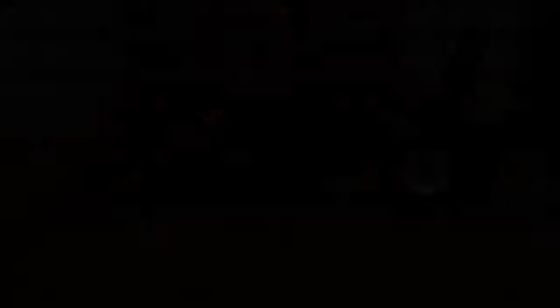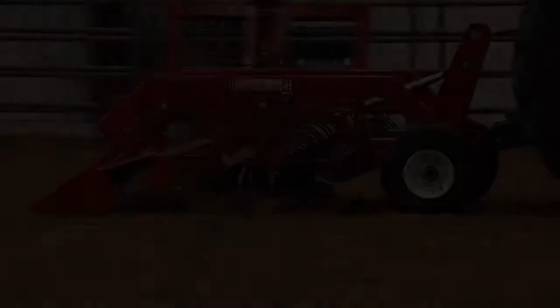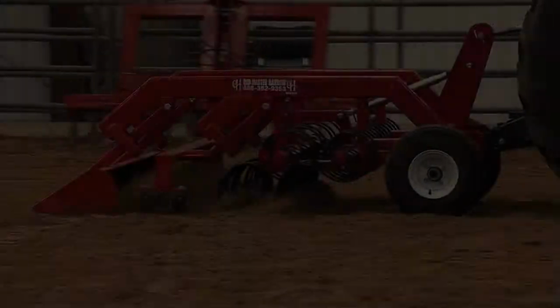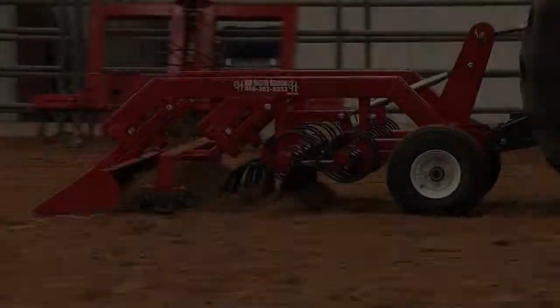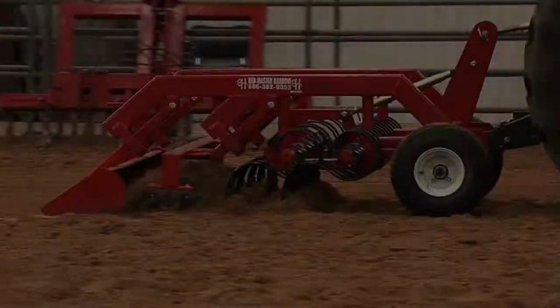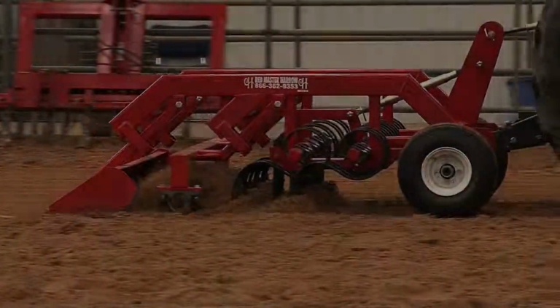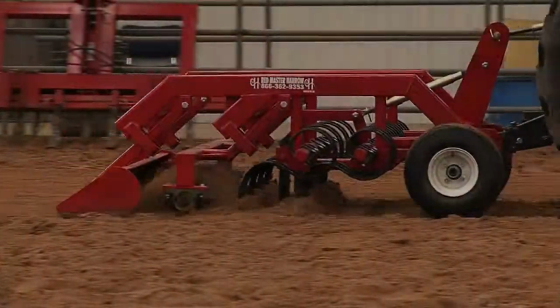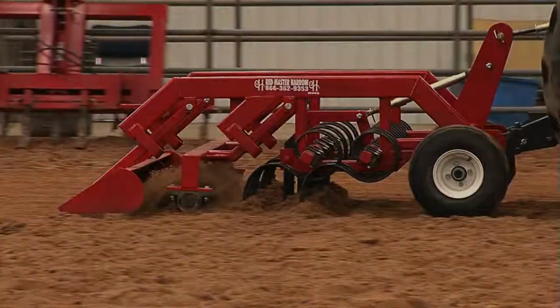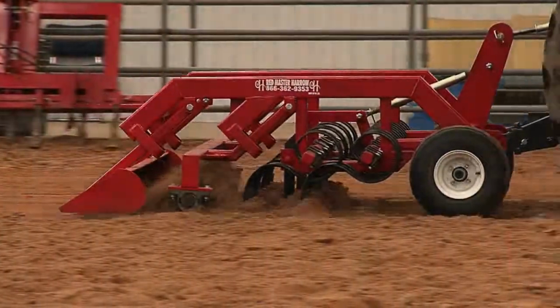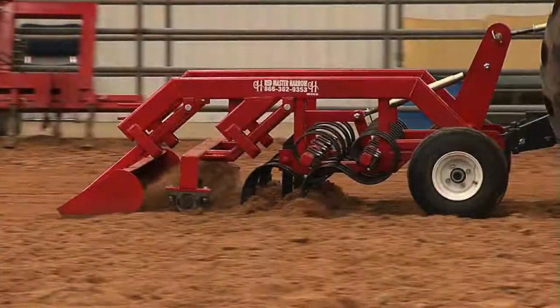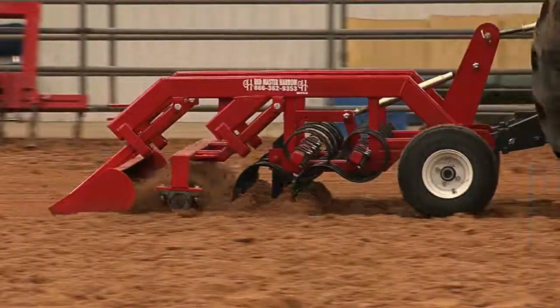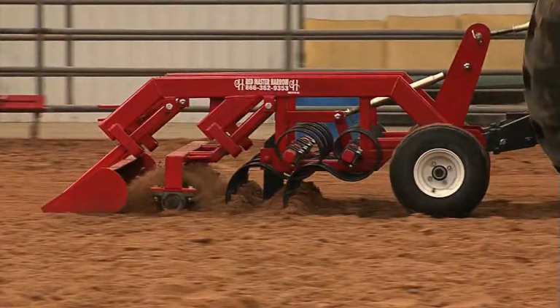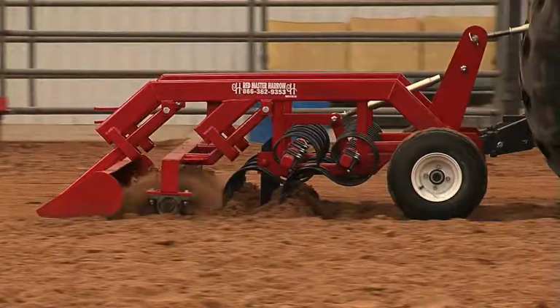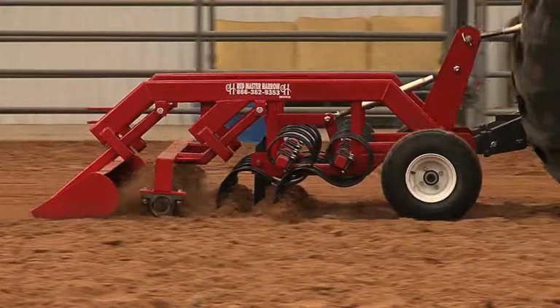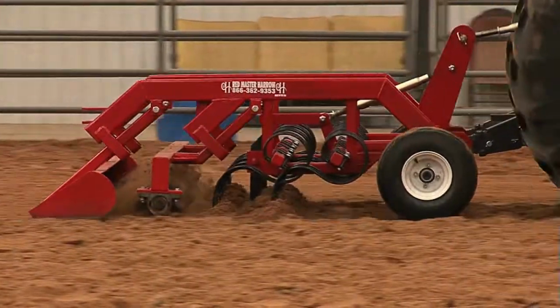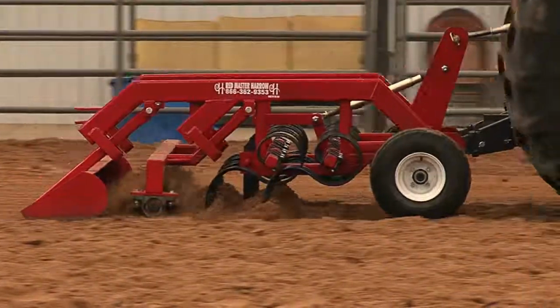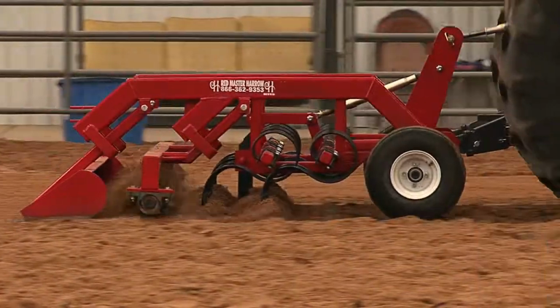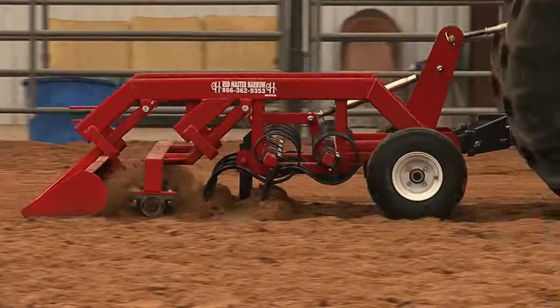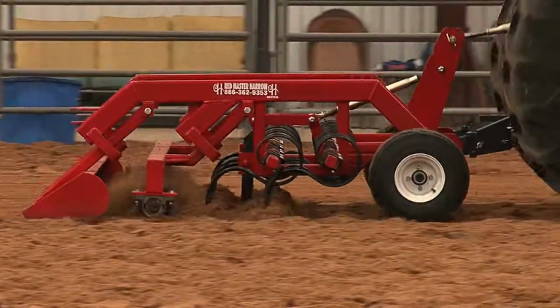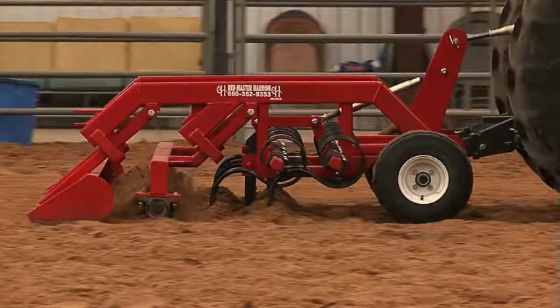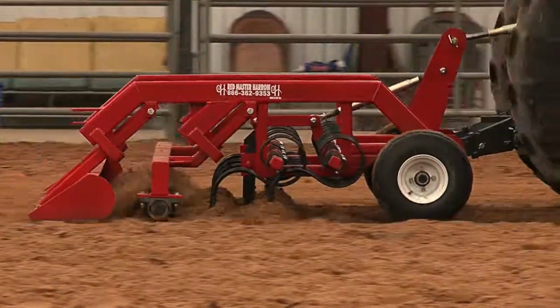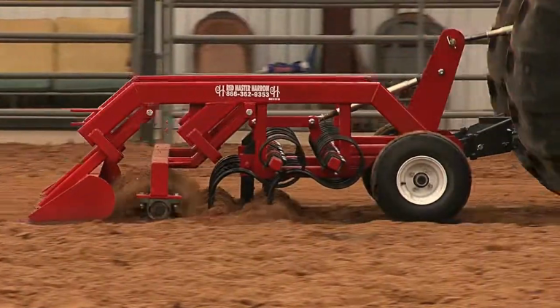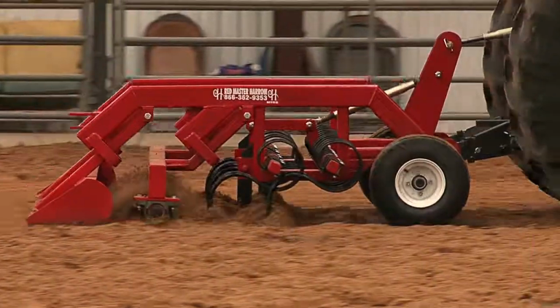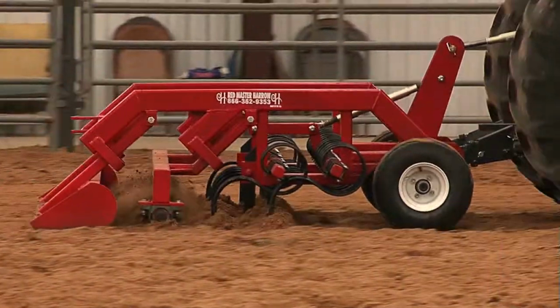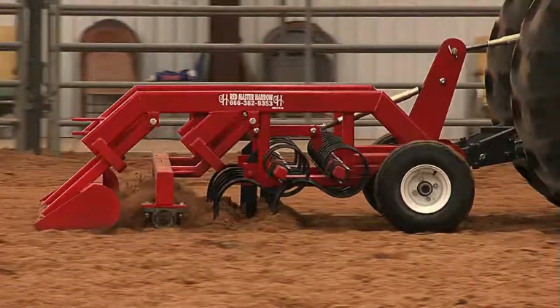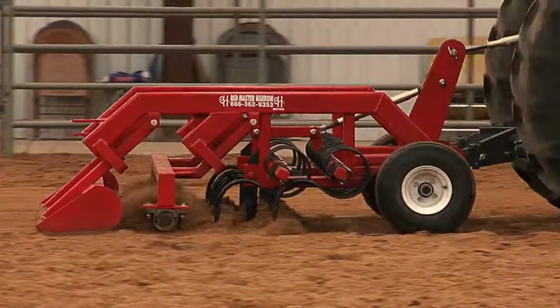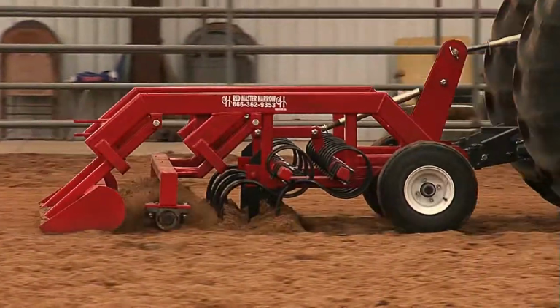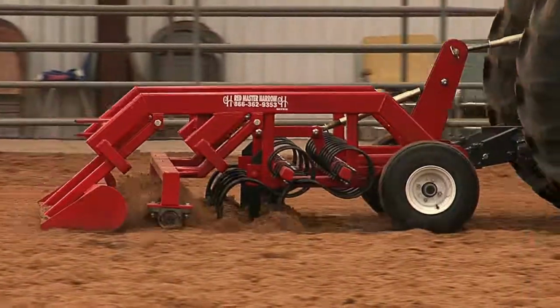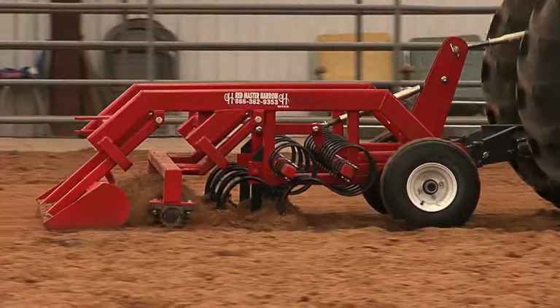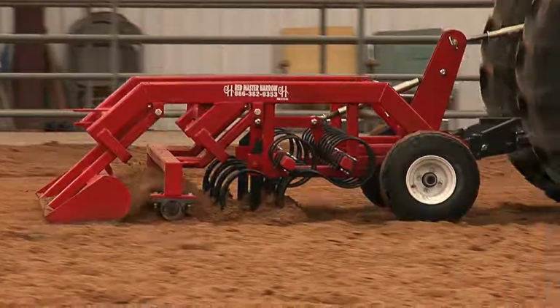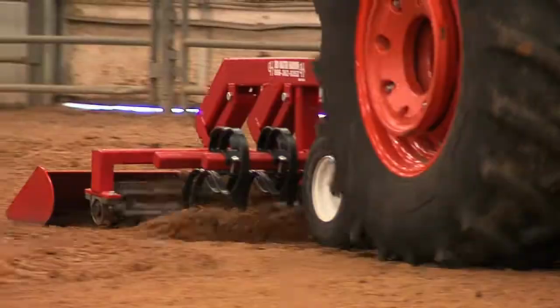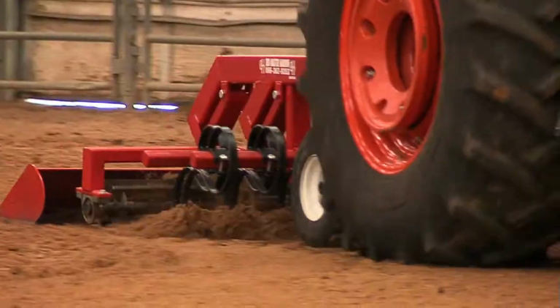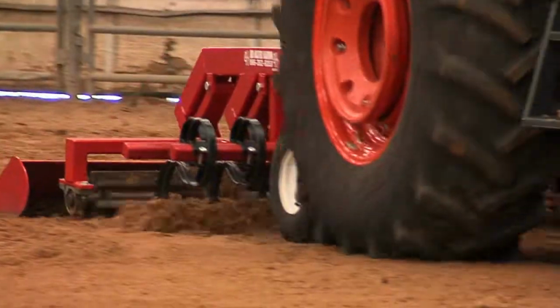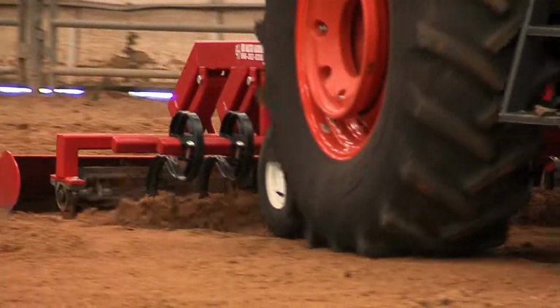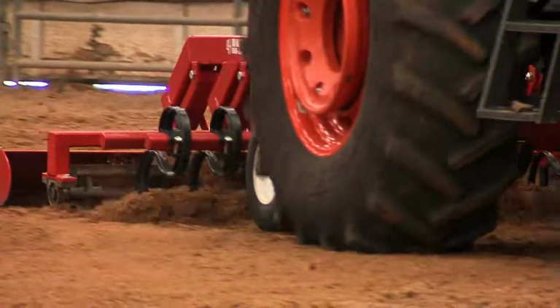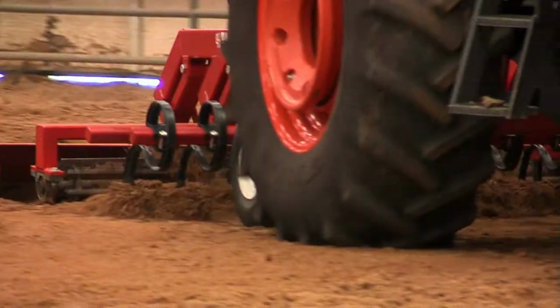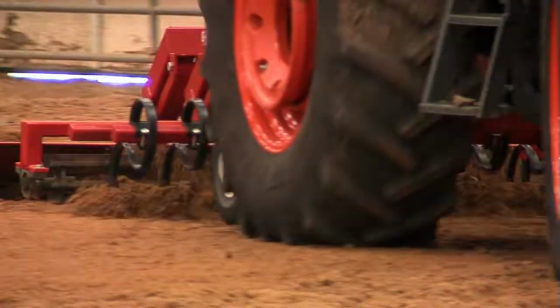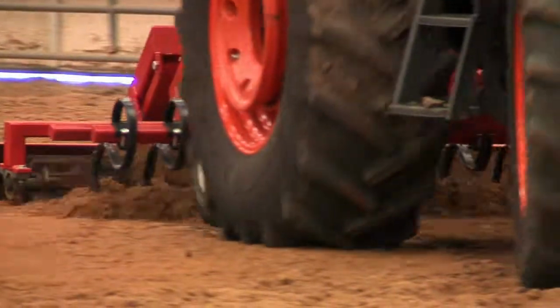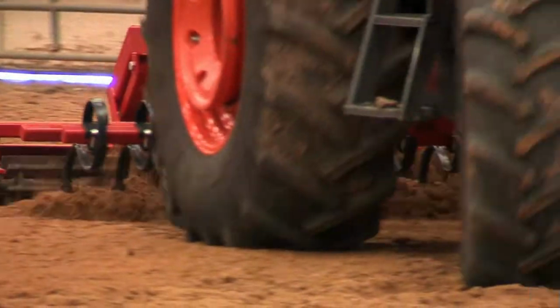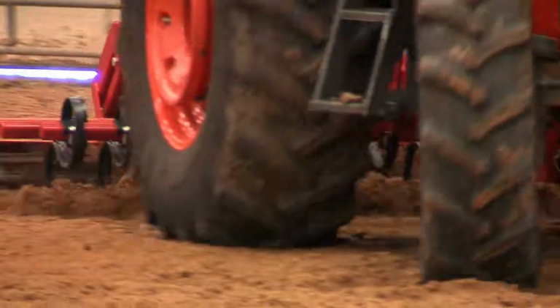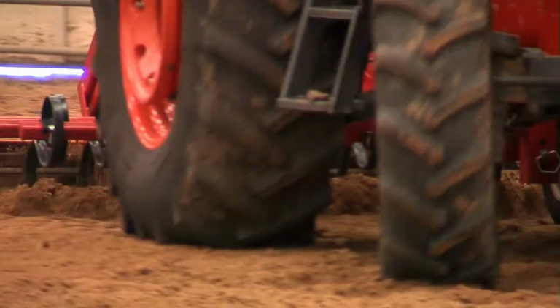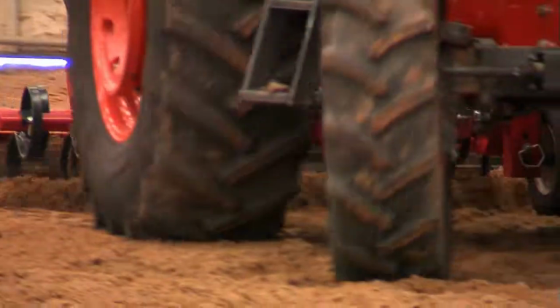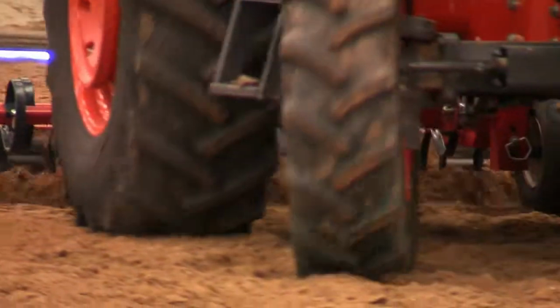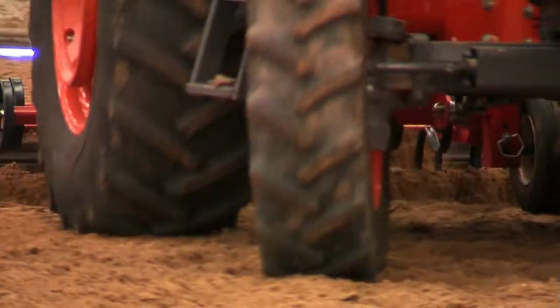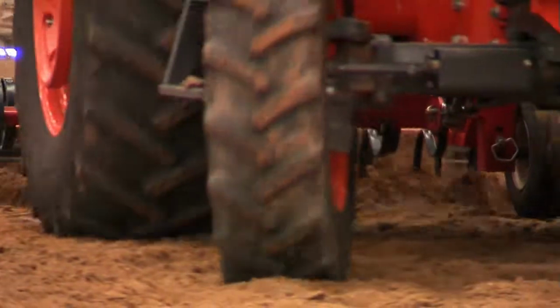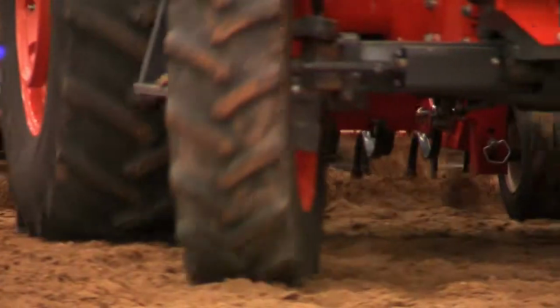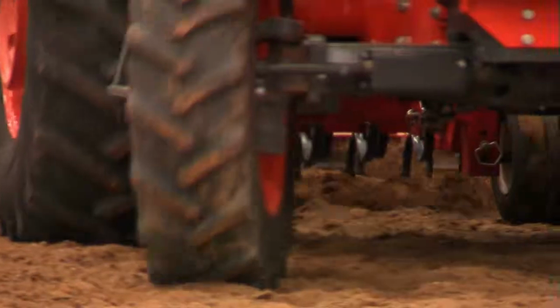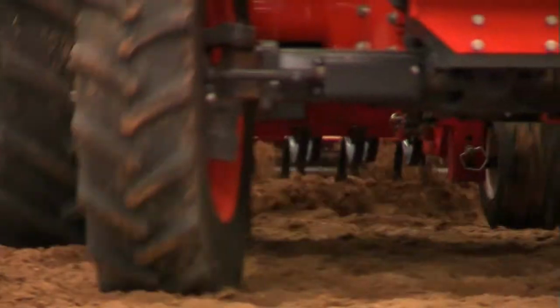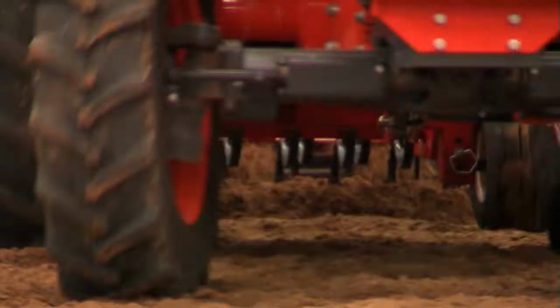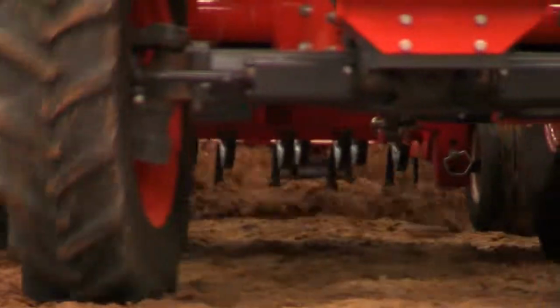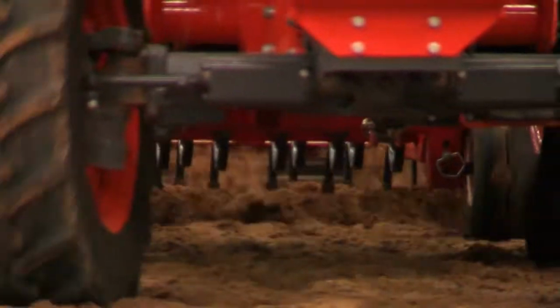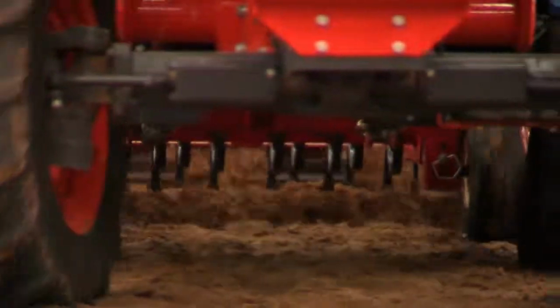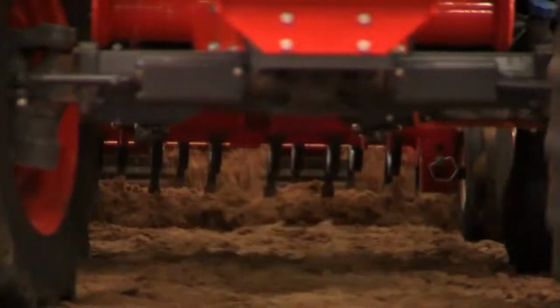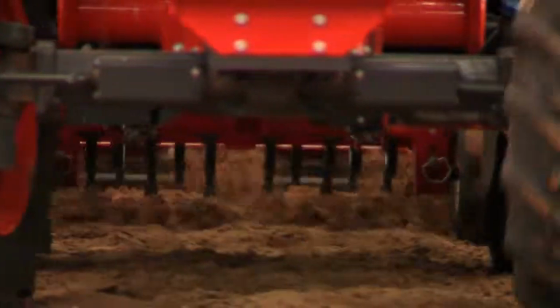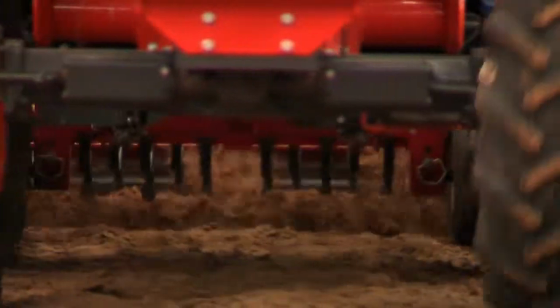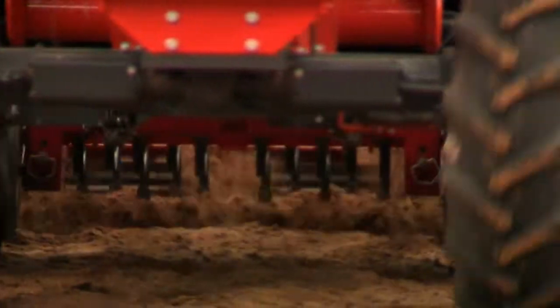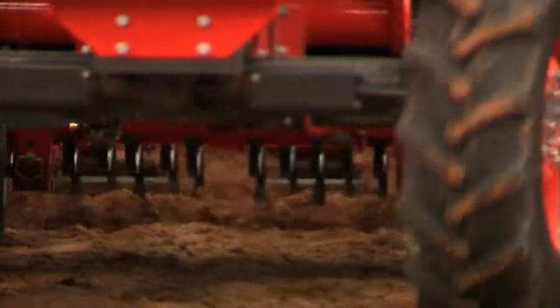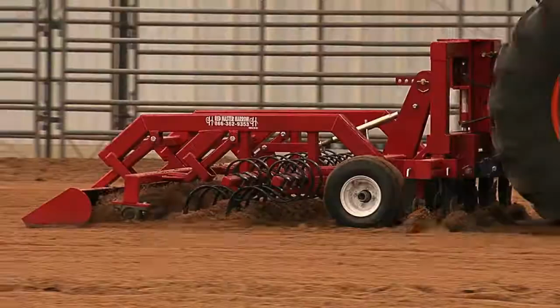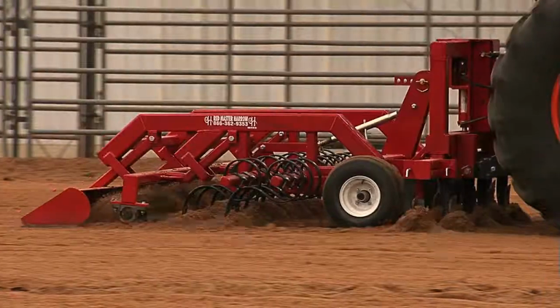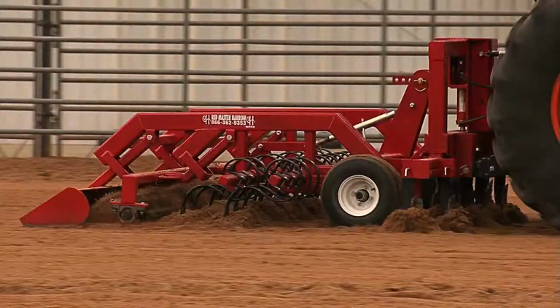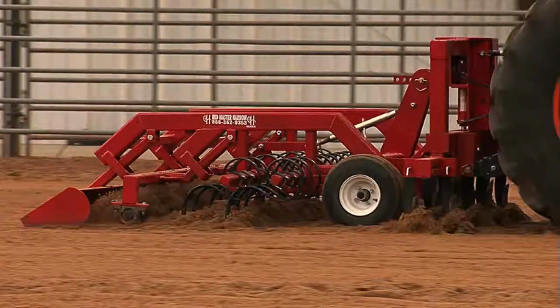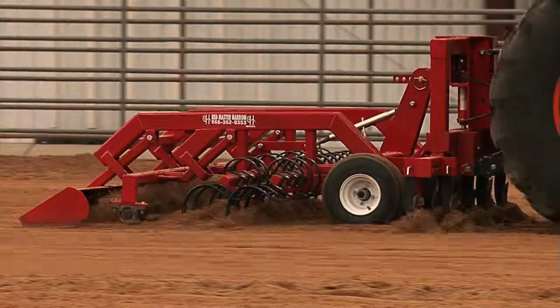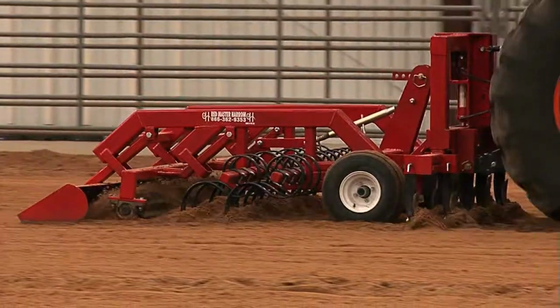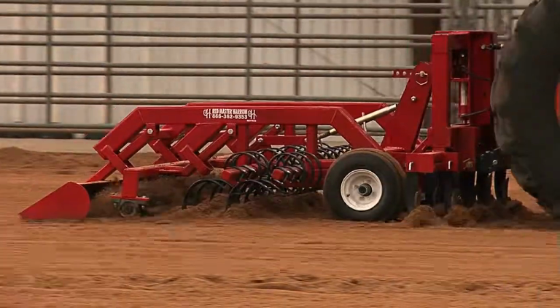Are you looking for the best in ground preparation equipment? Then look no further than the complete lineup of Redmaster Harrow equipment.